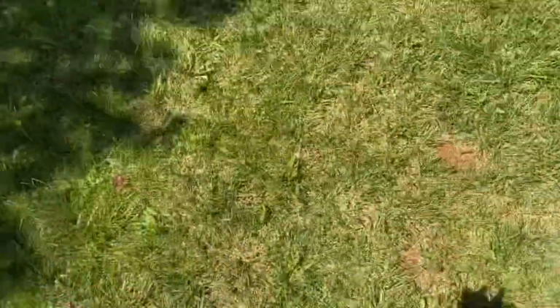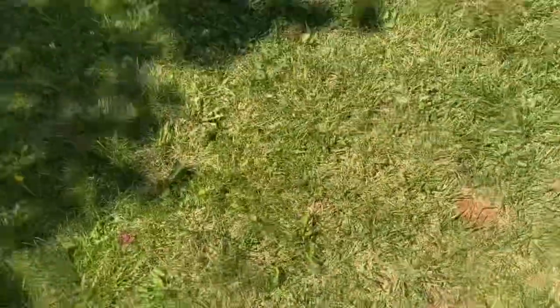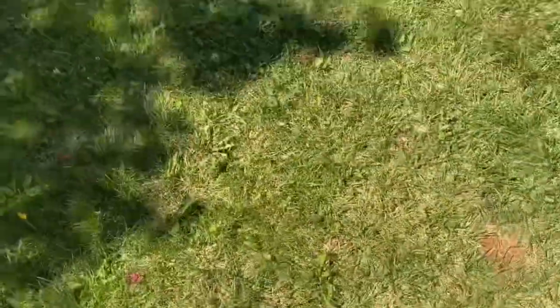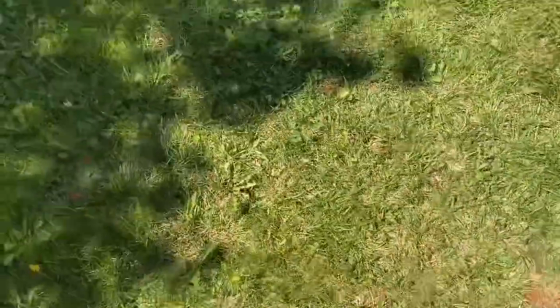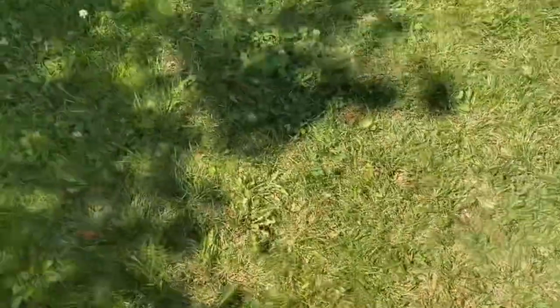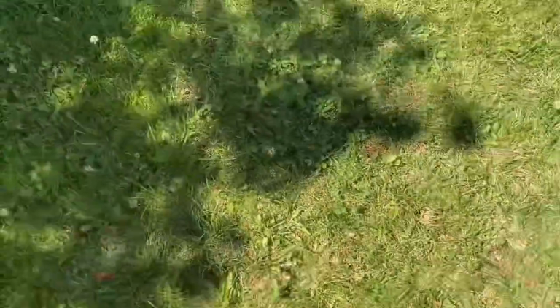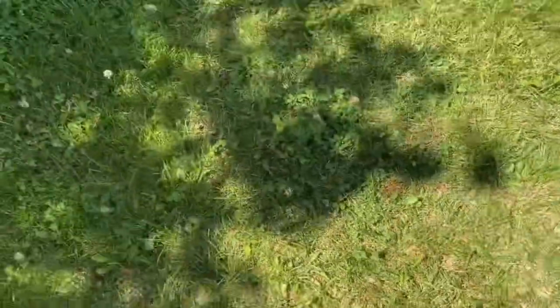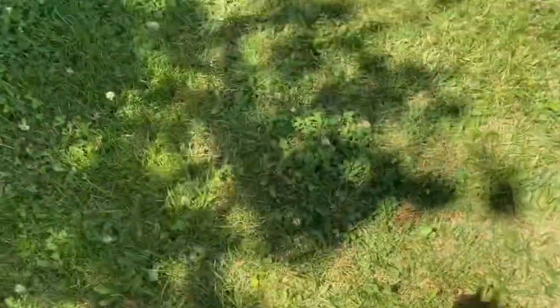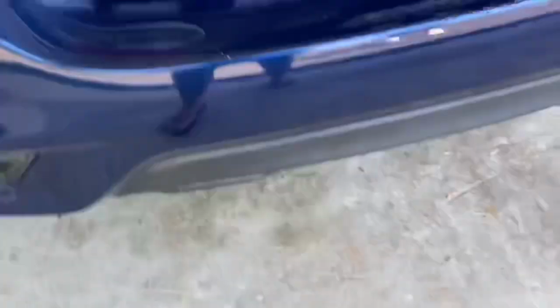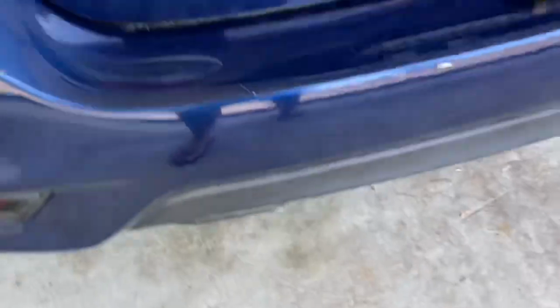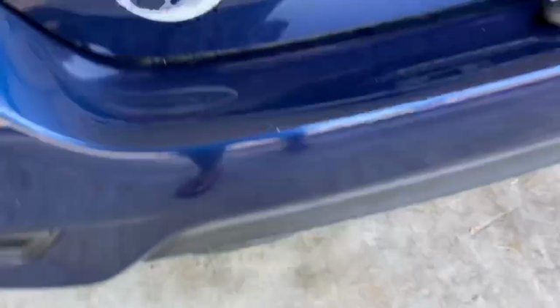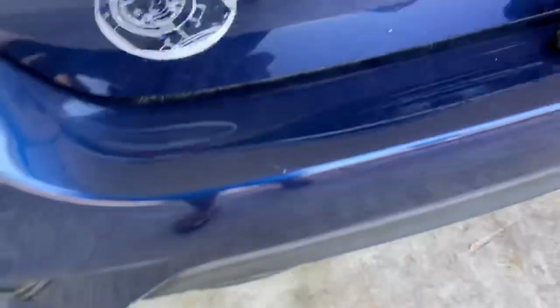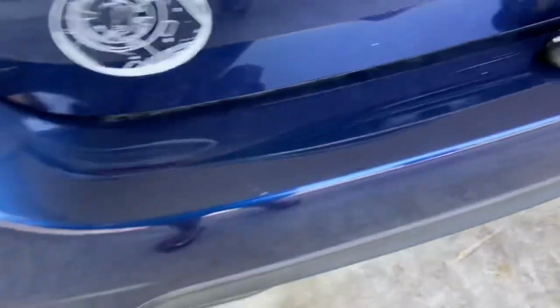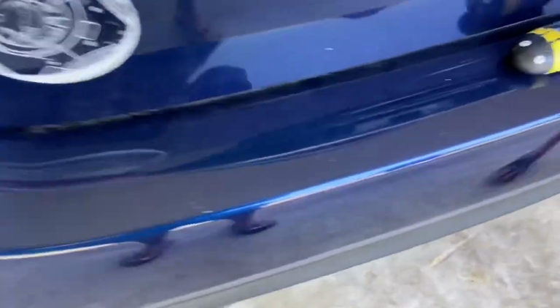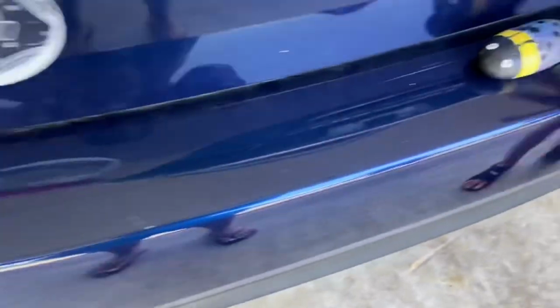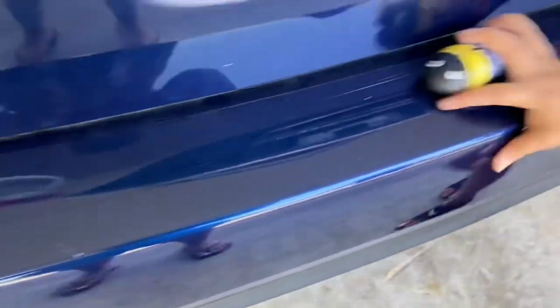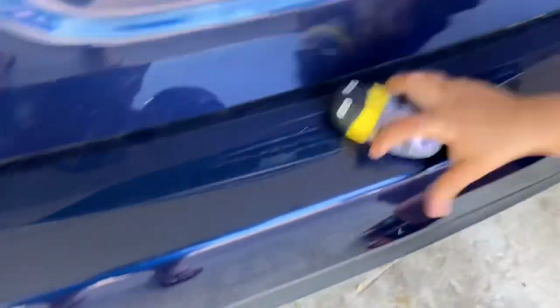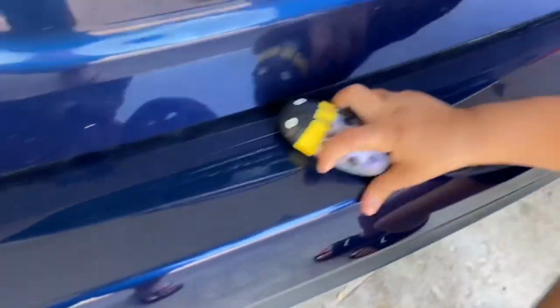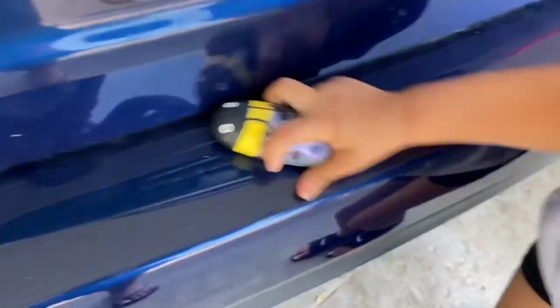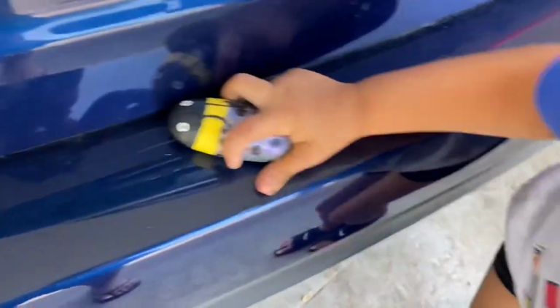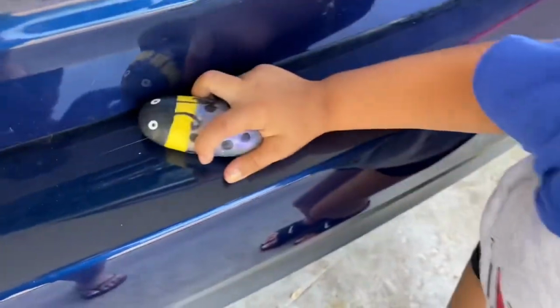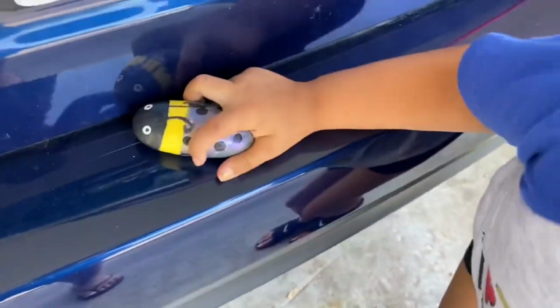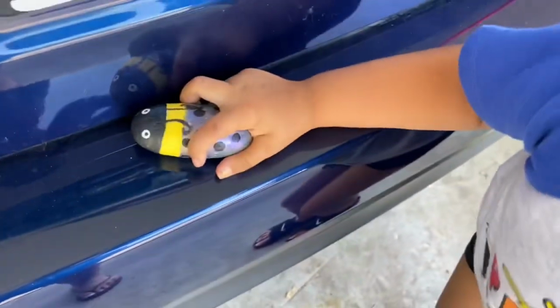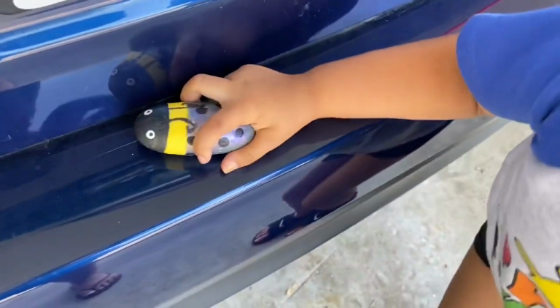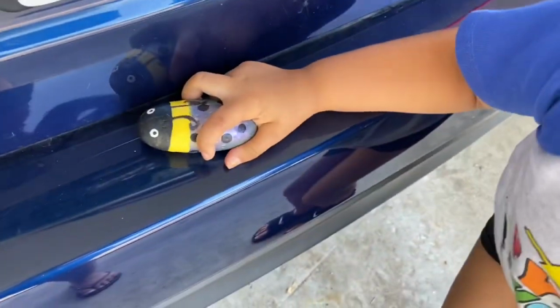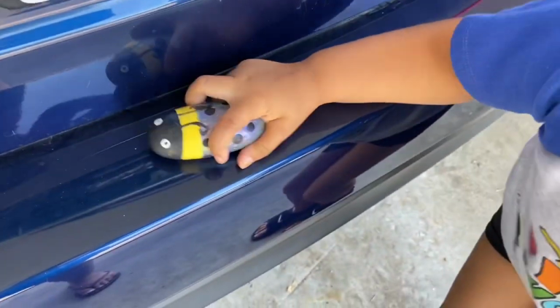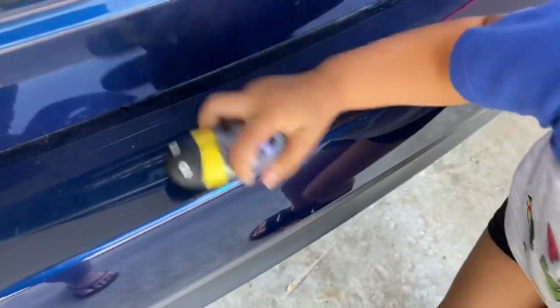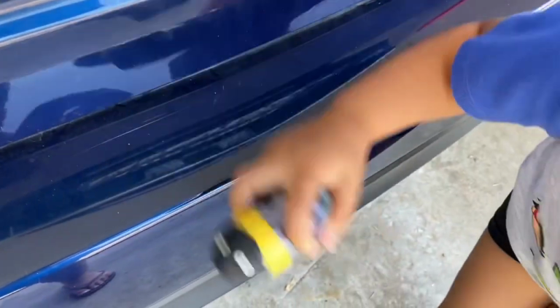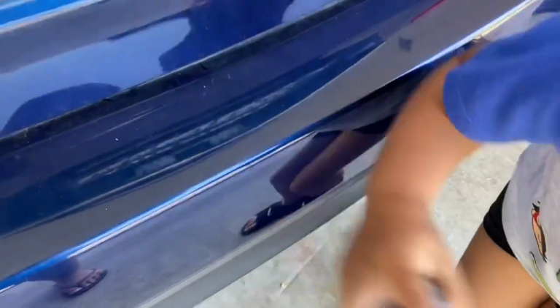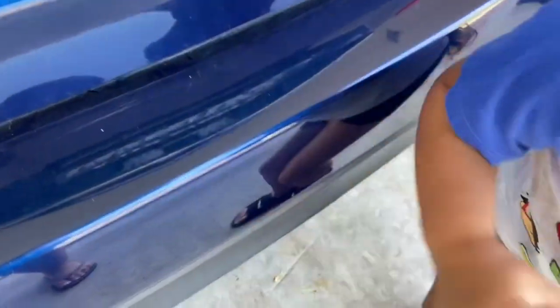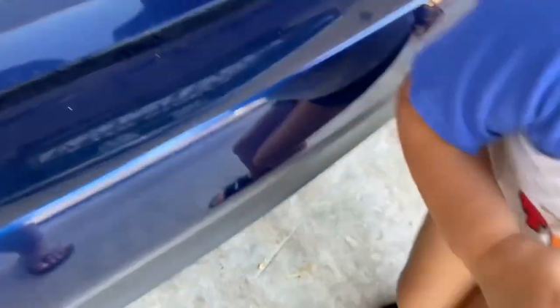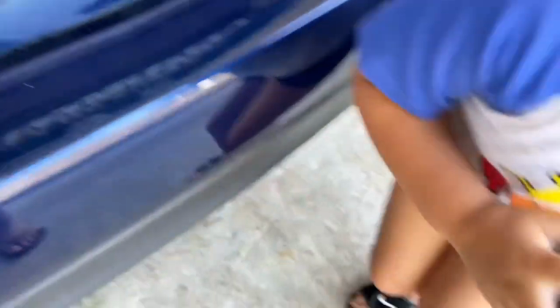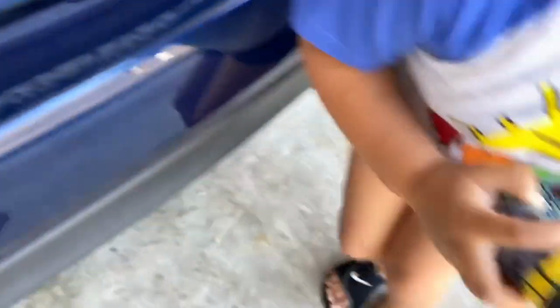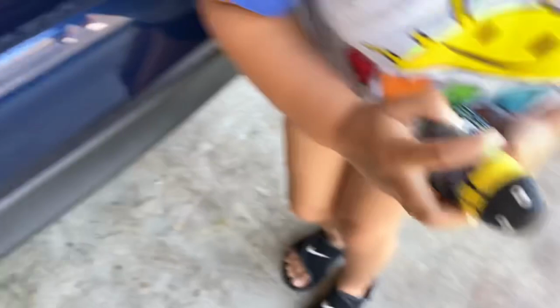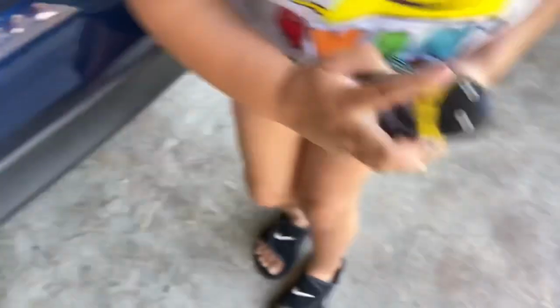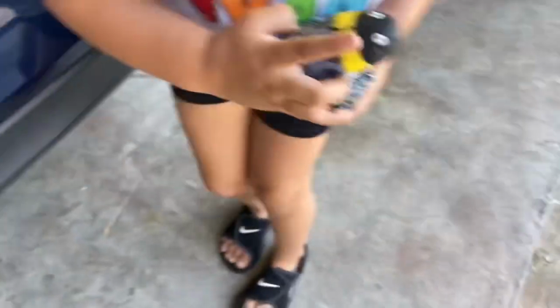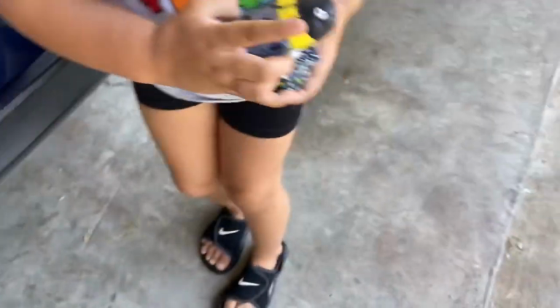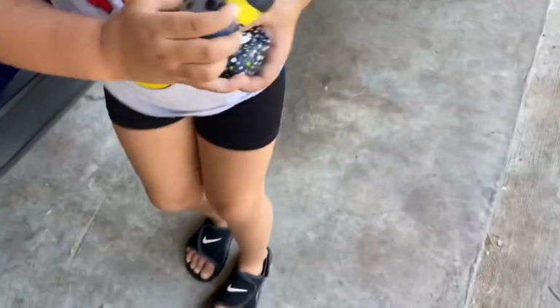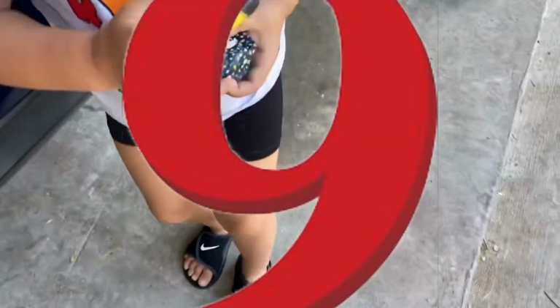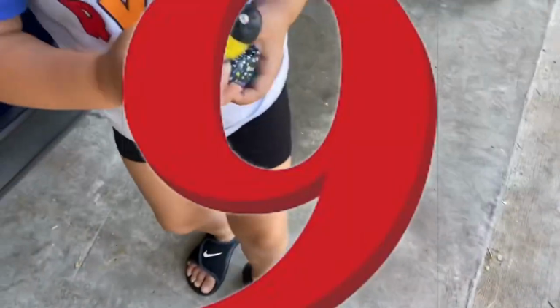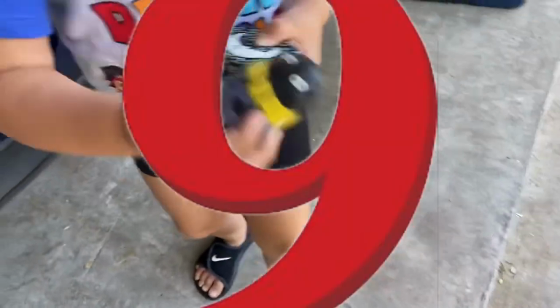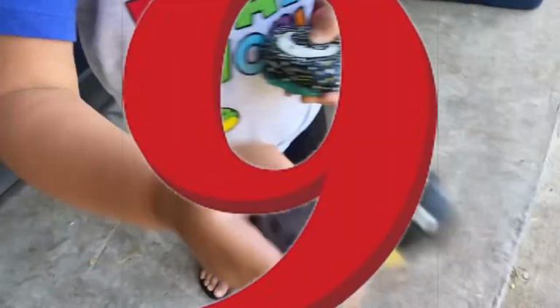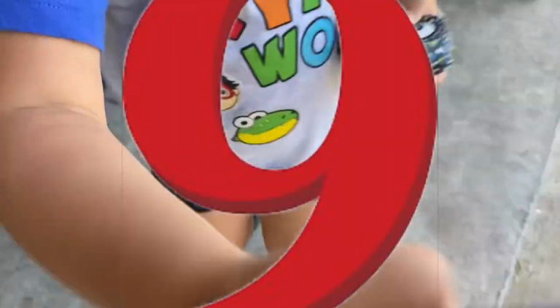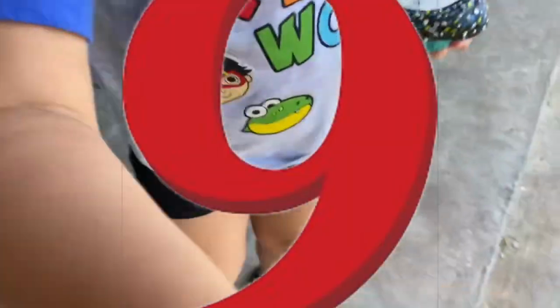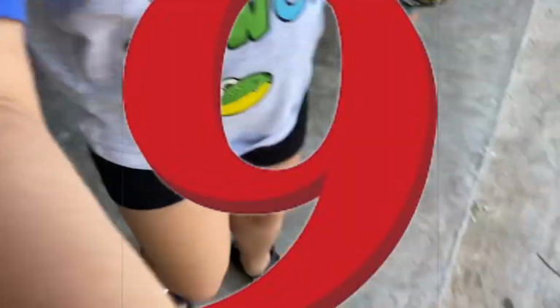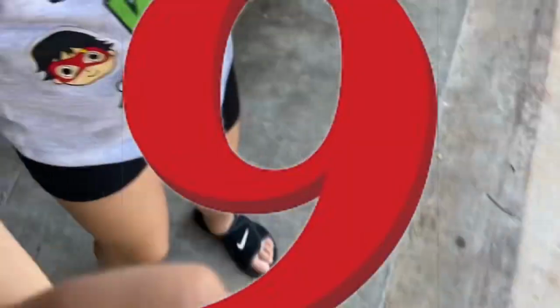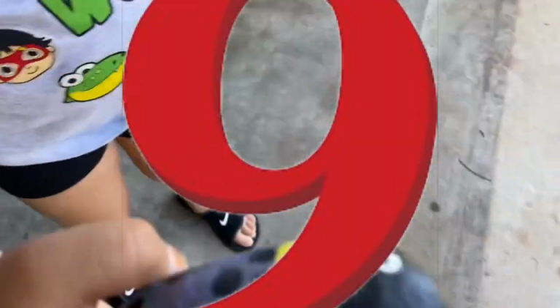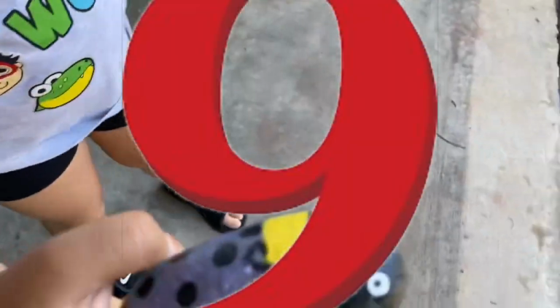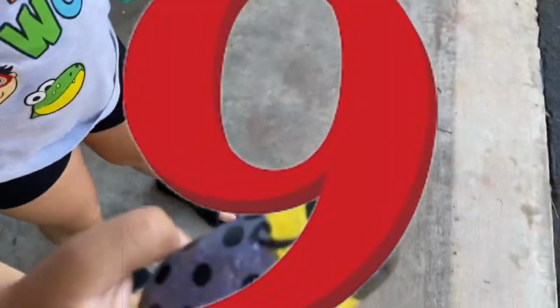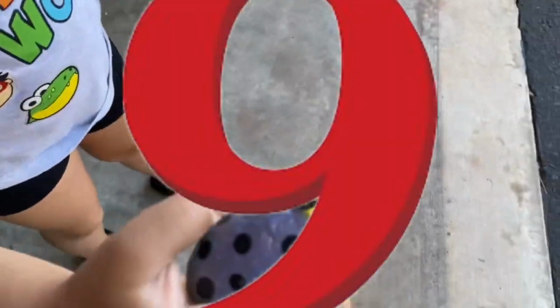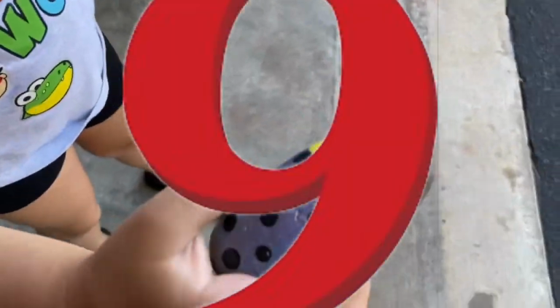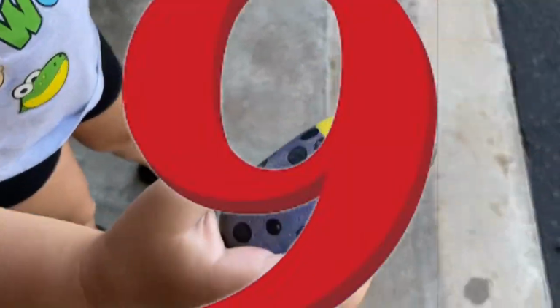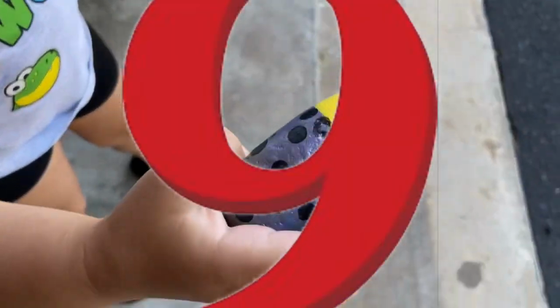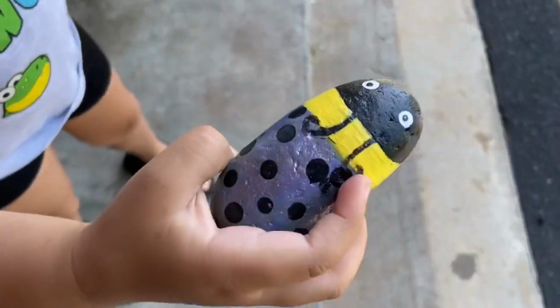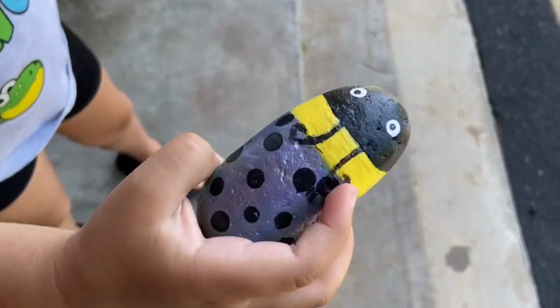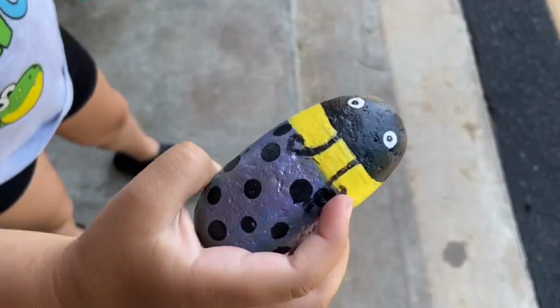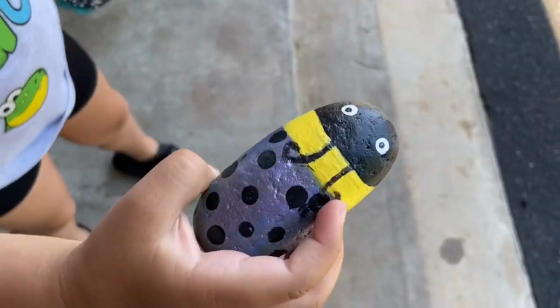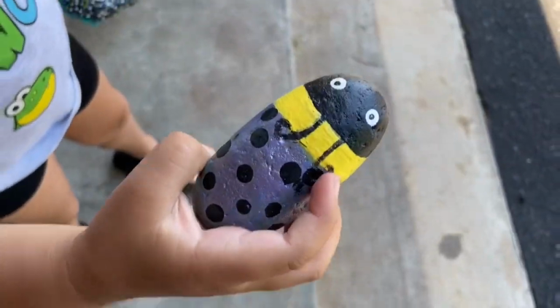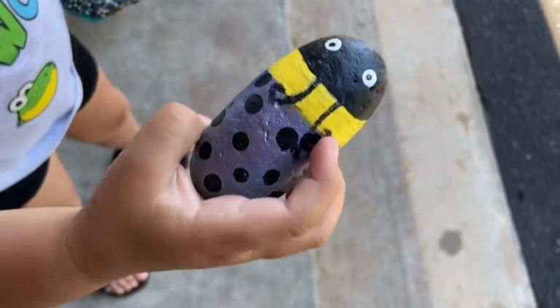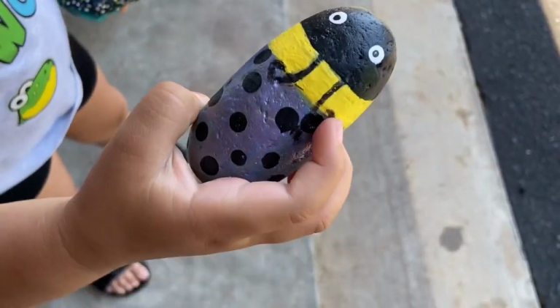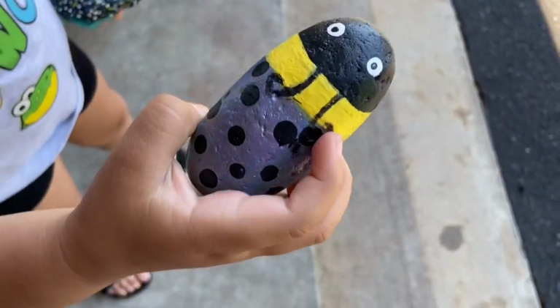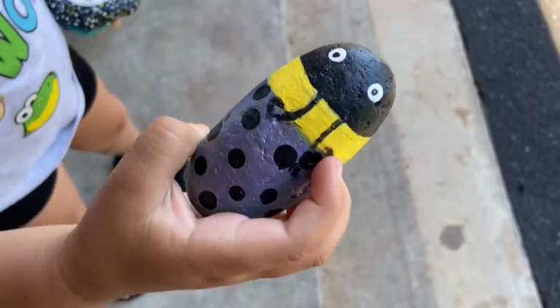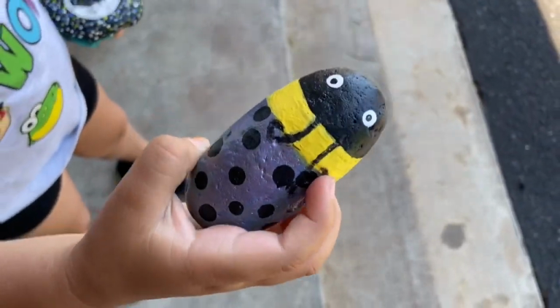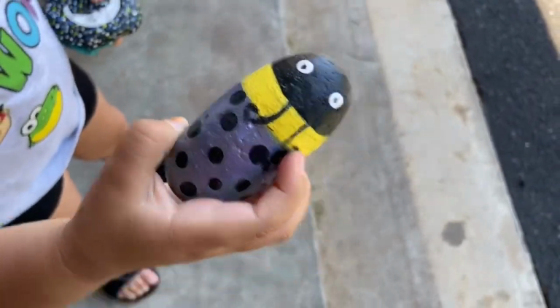Right here! Good job! Let me see. It's a ladybug.